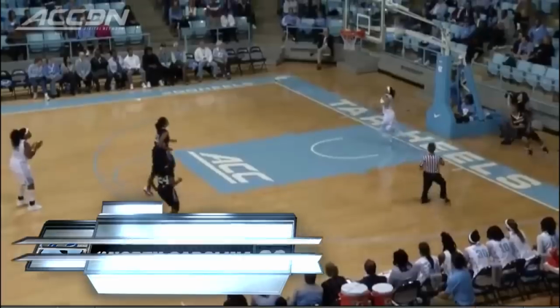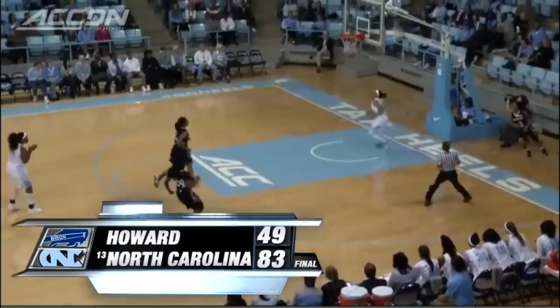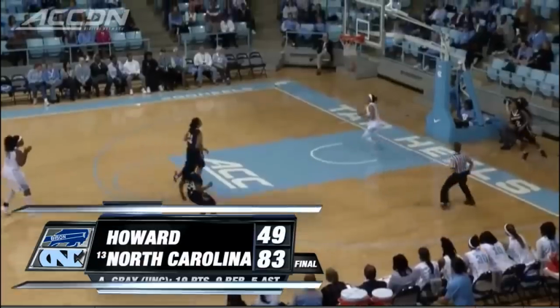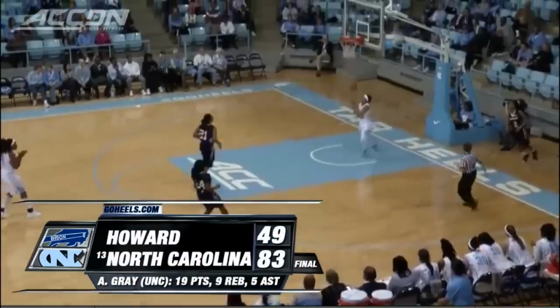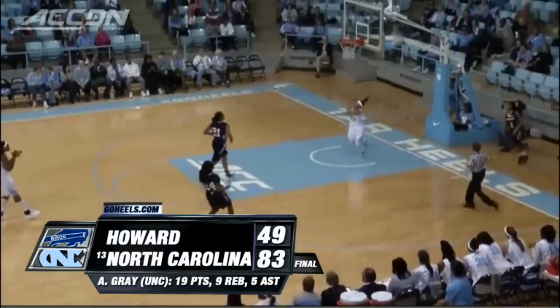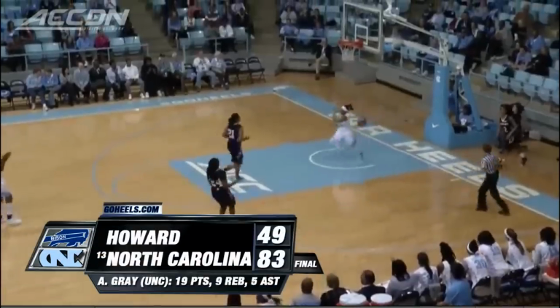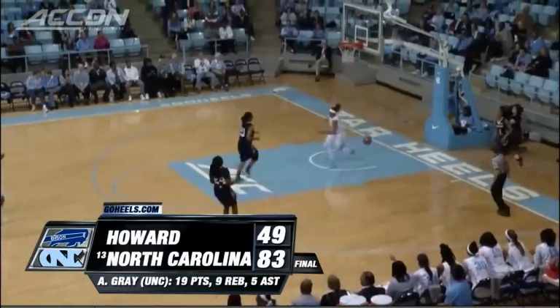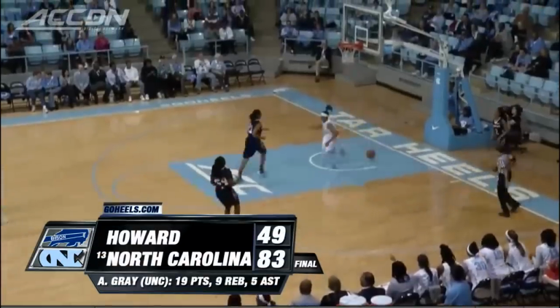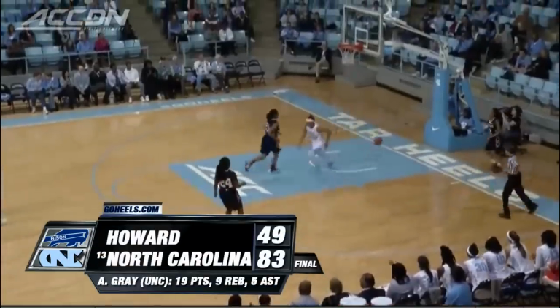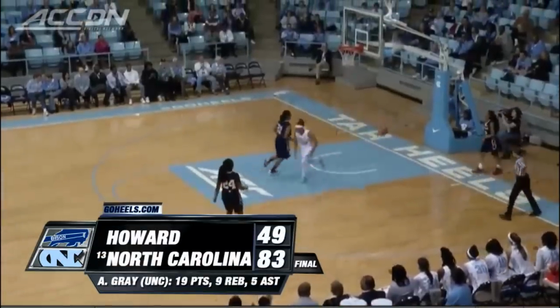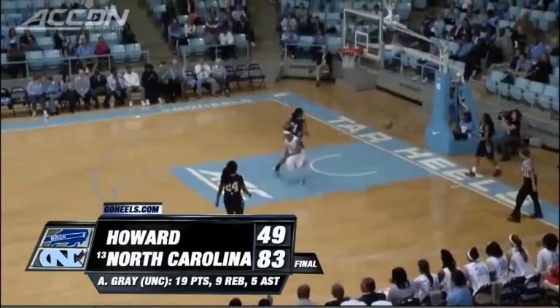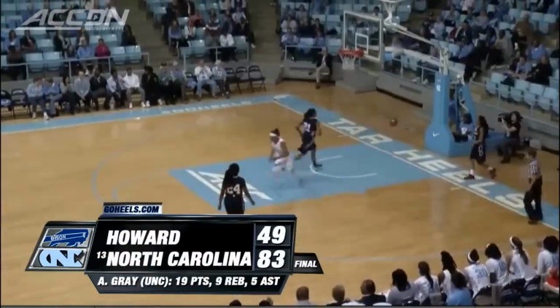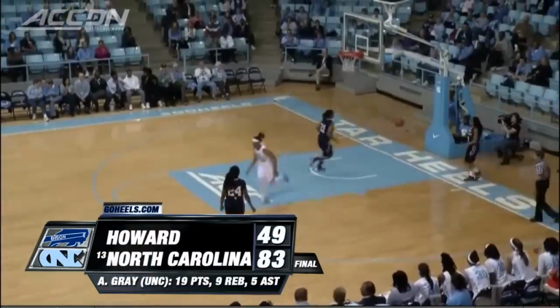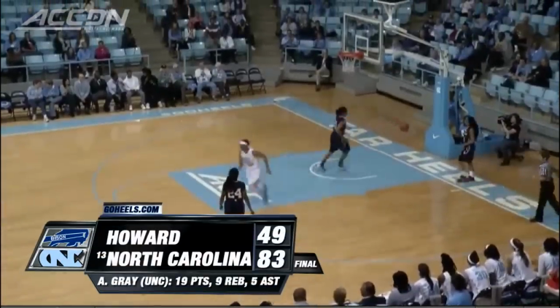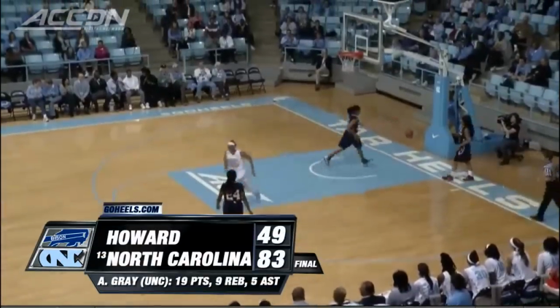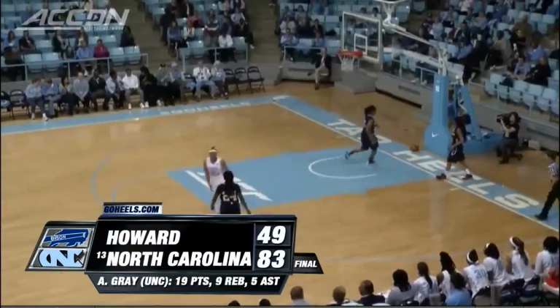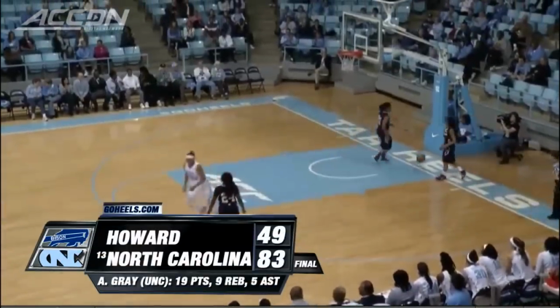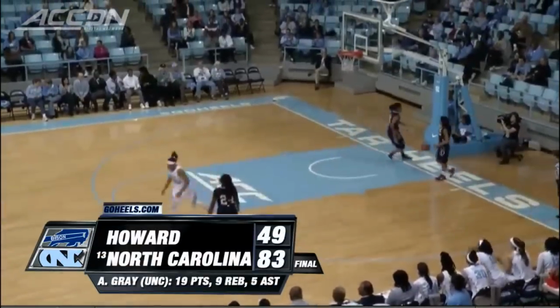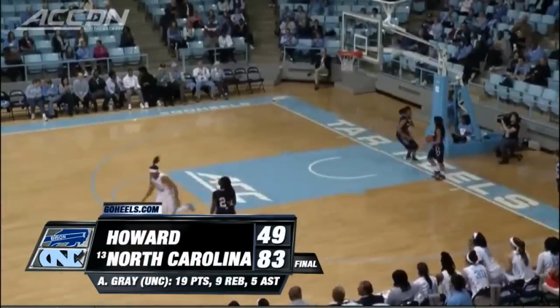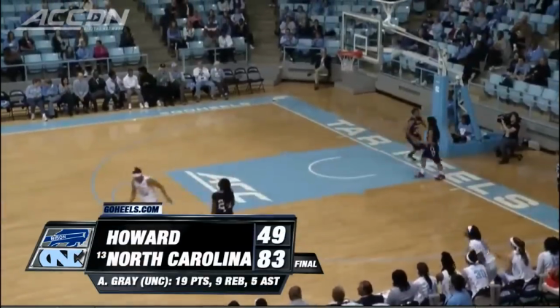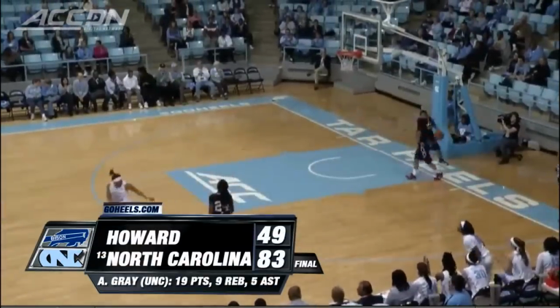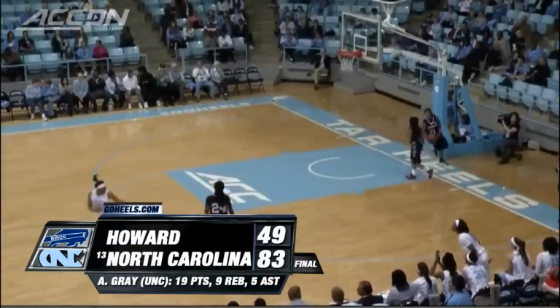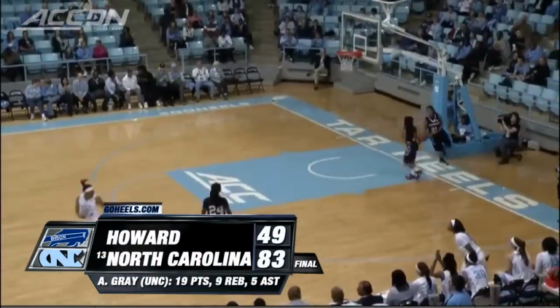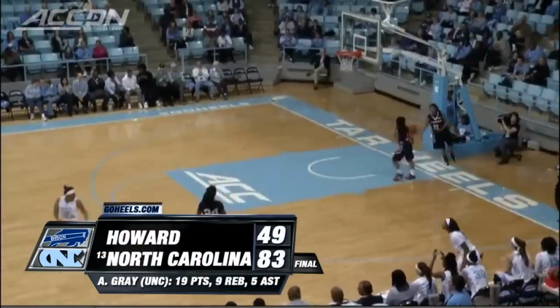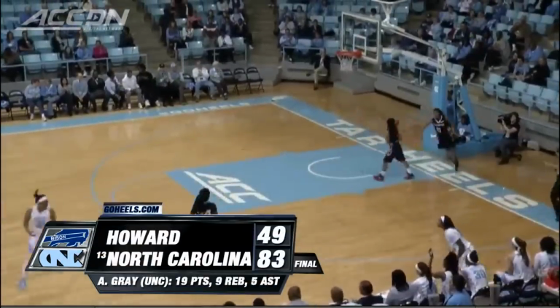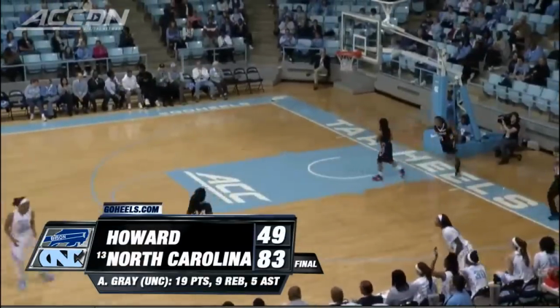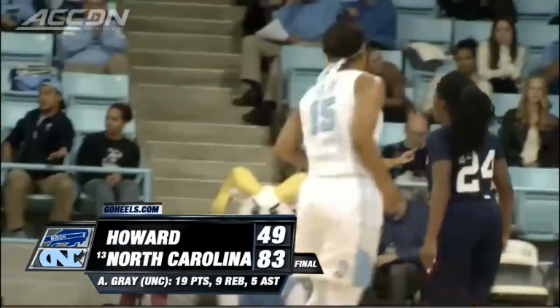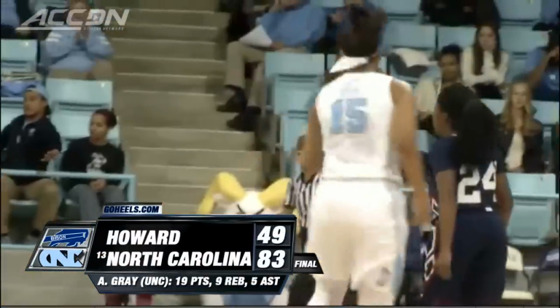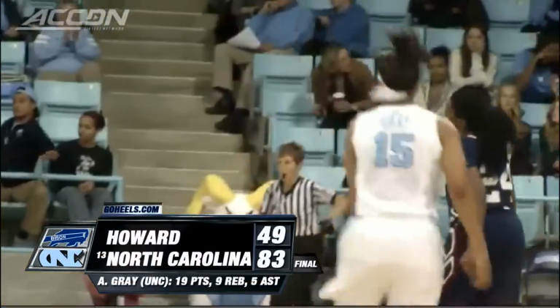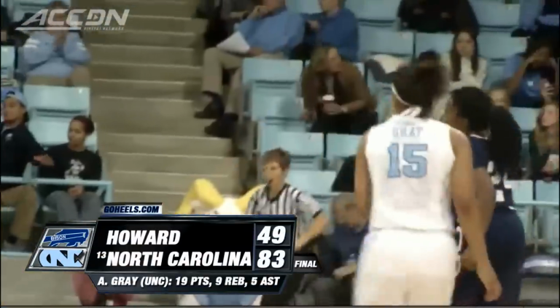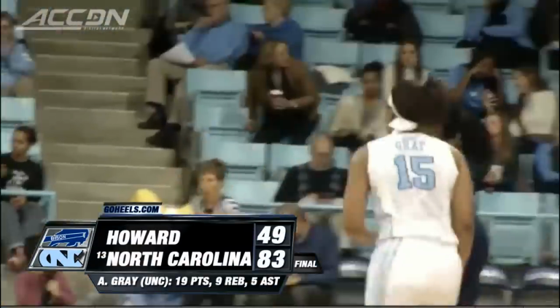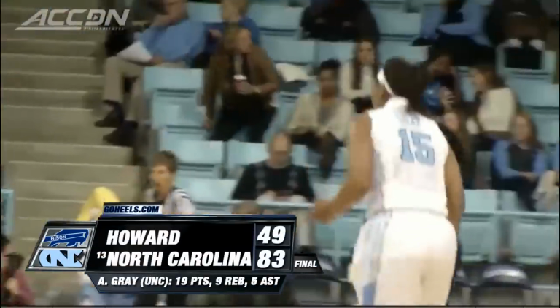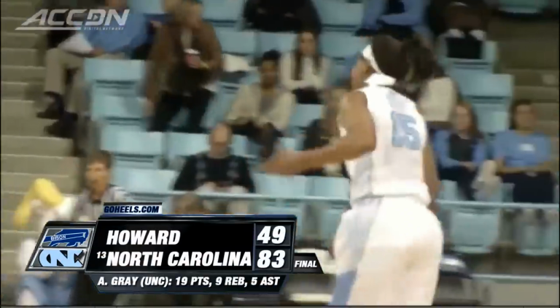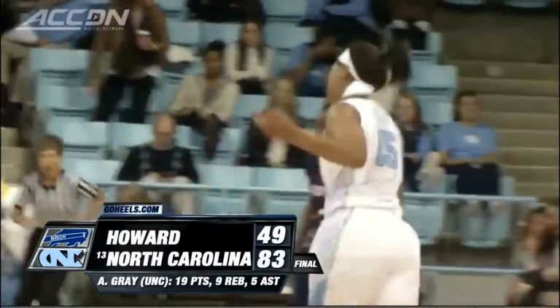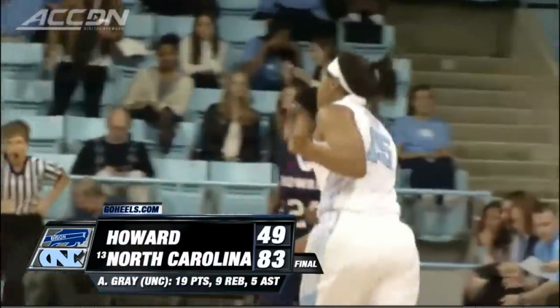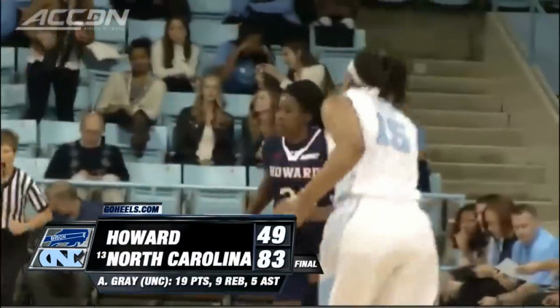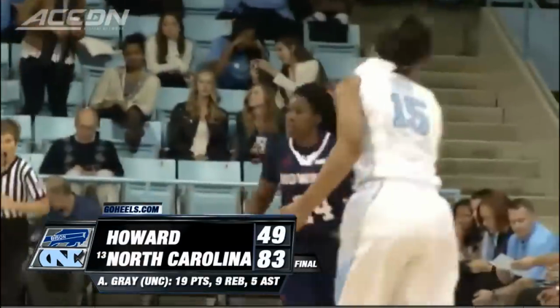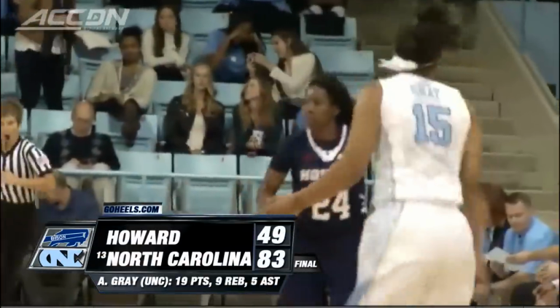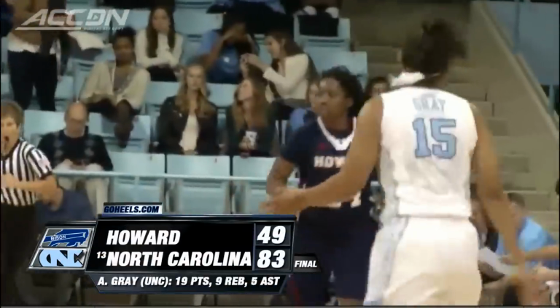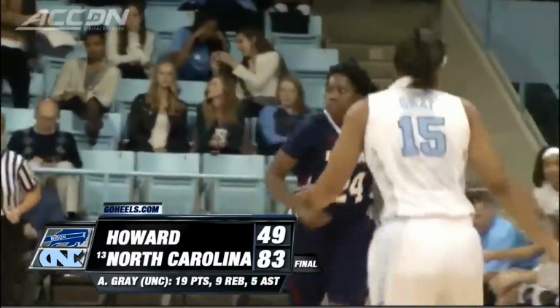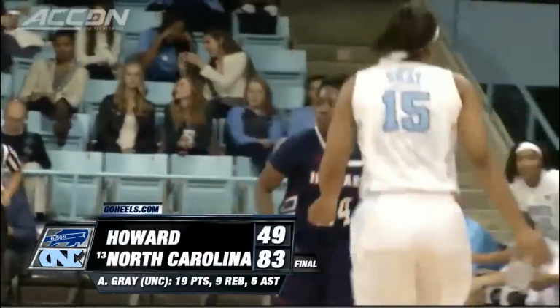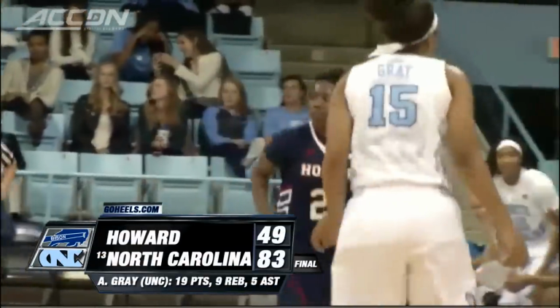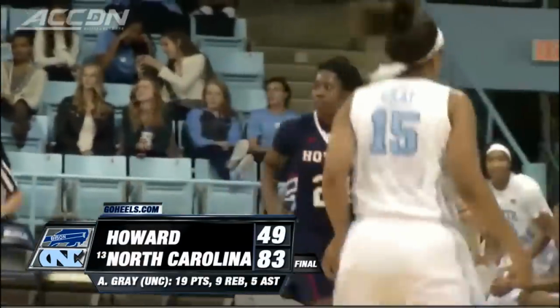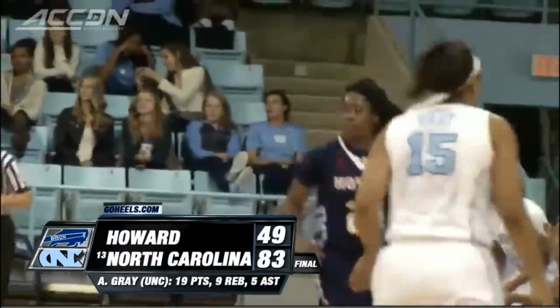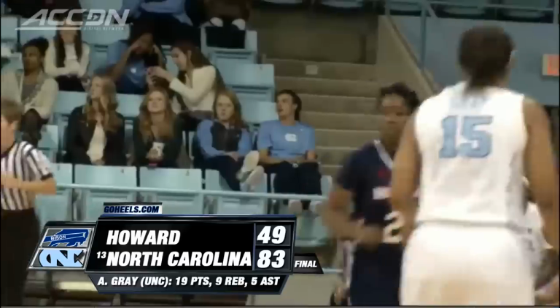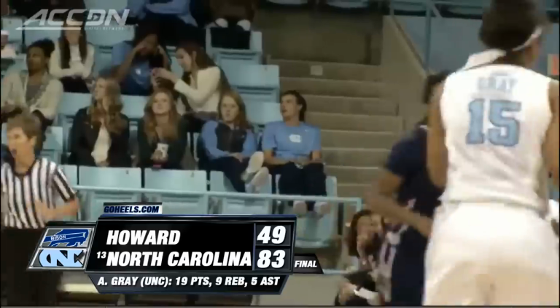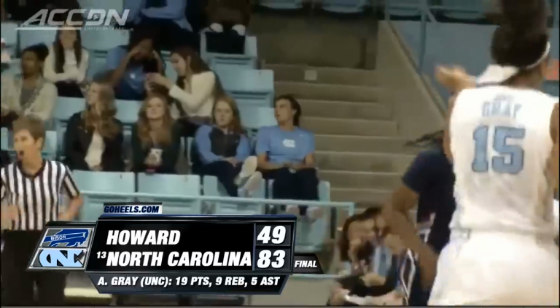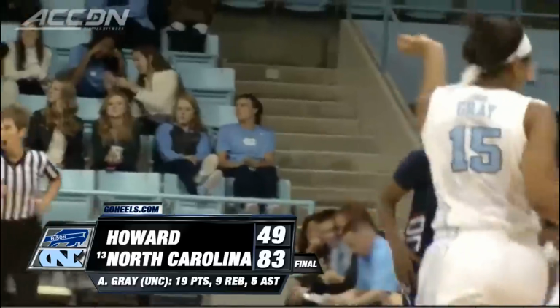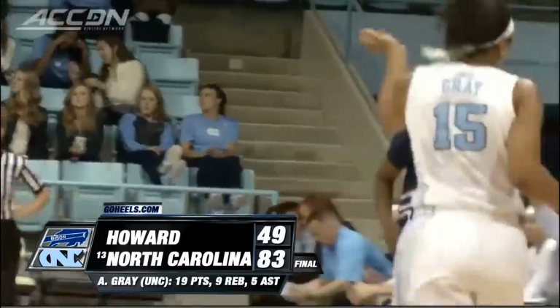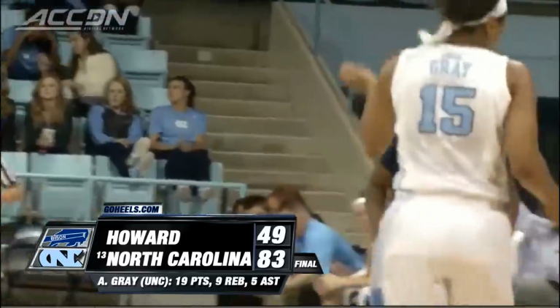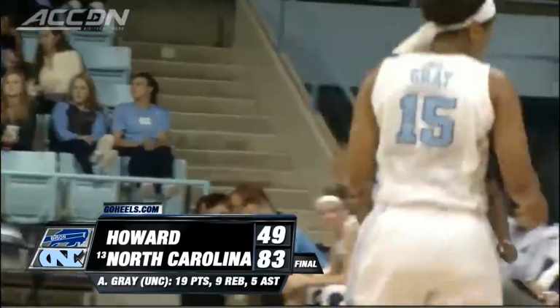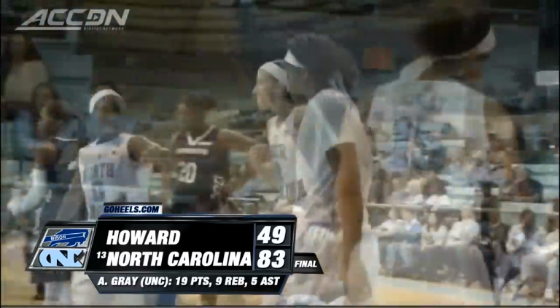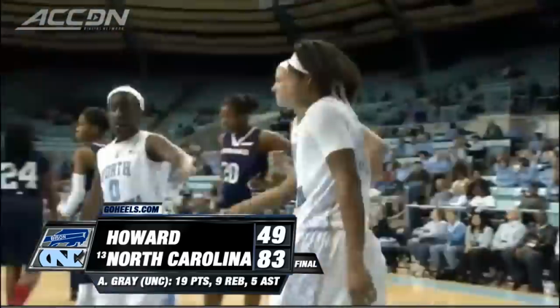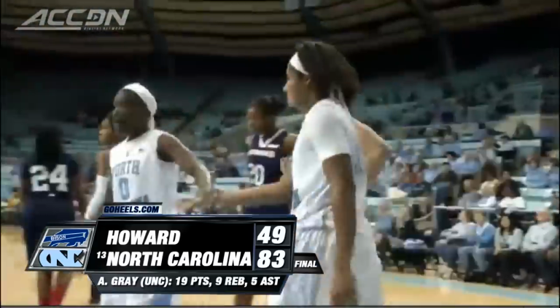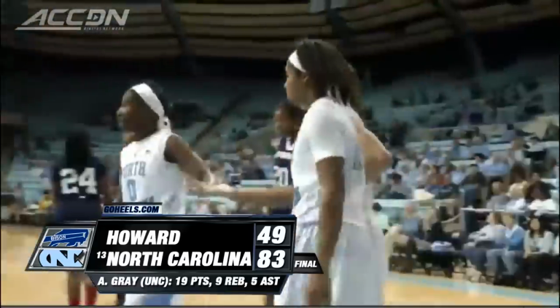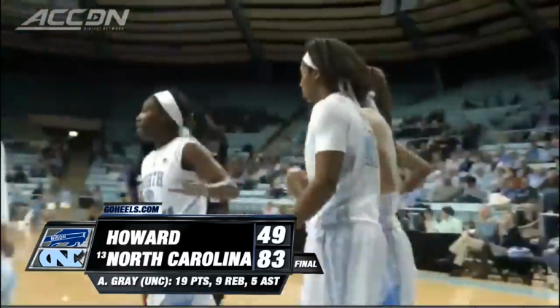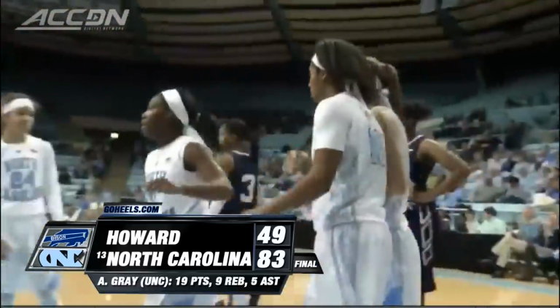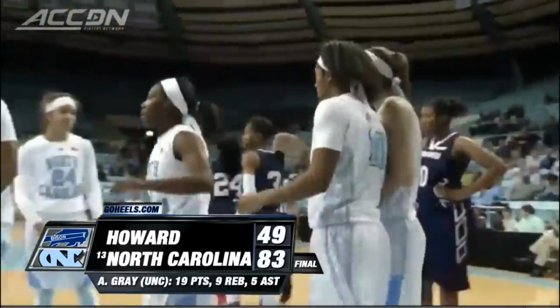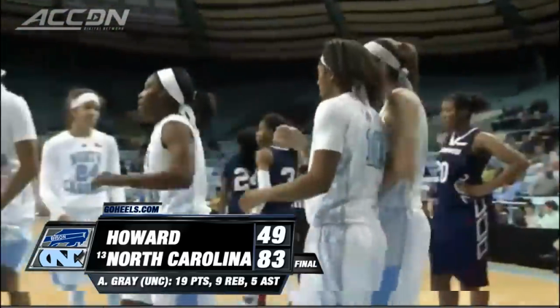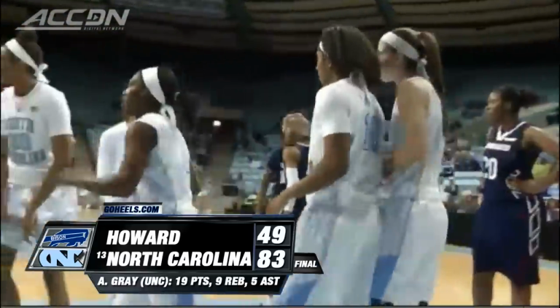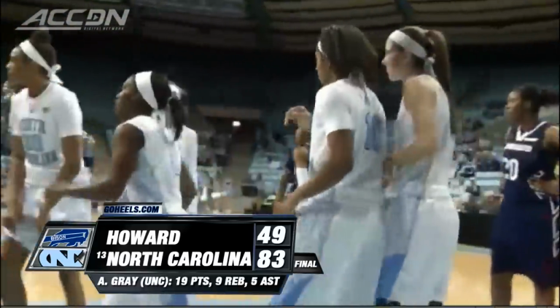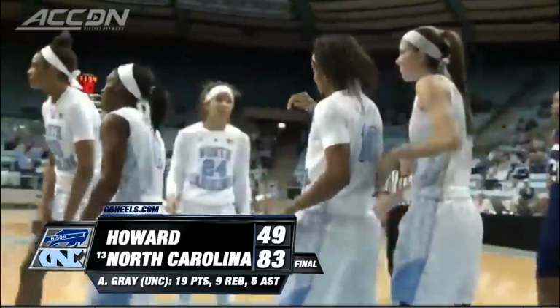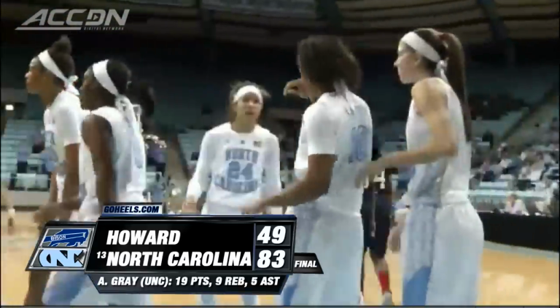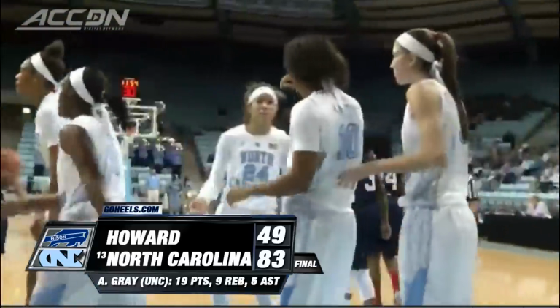83-49 the final. Gray with 19 points, nine rebounds, five assists. Great start to the season for the Tar Heels.